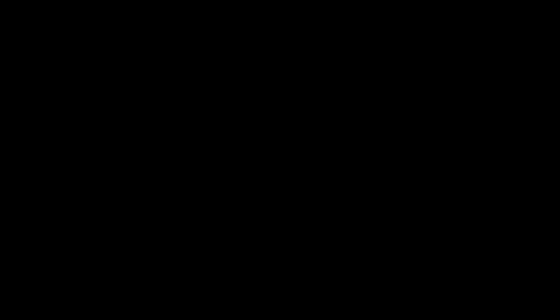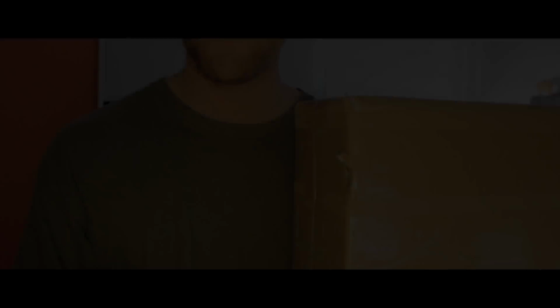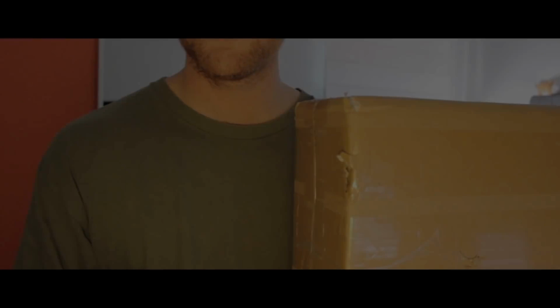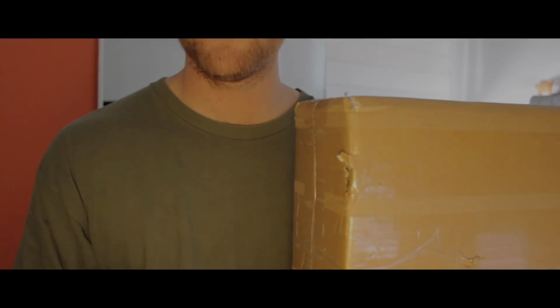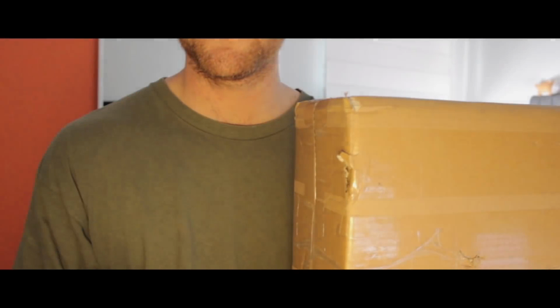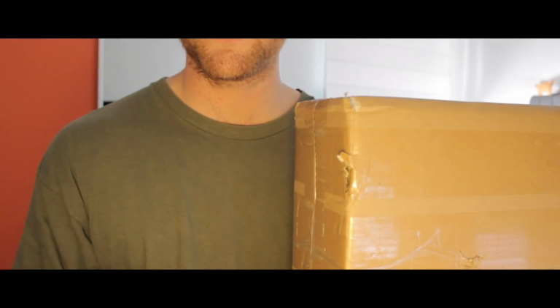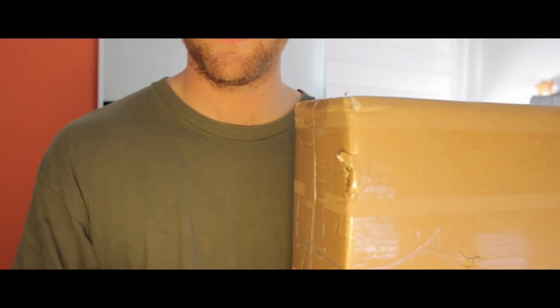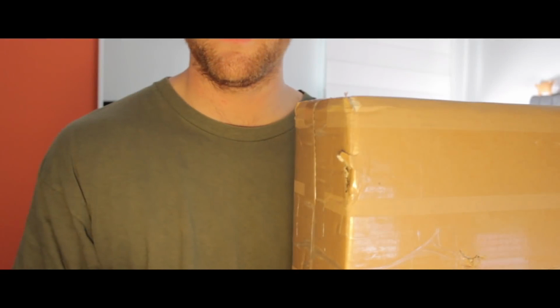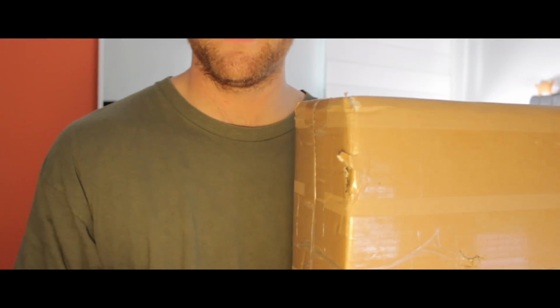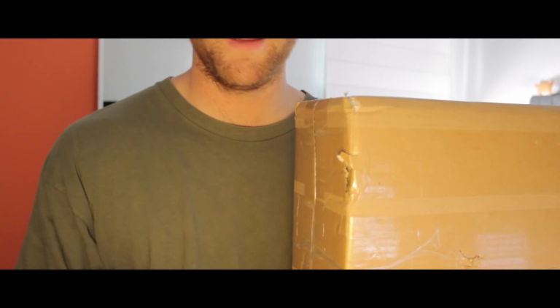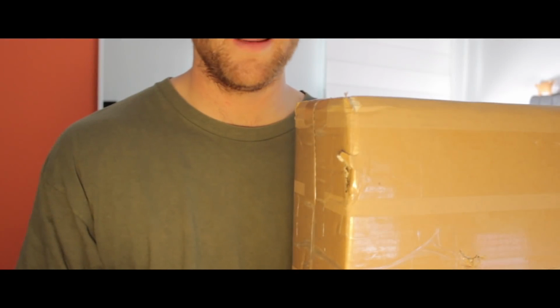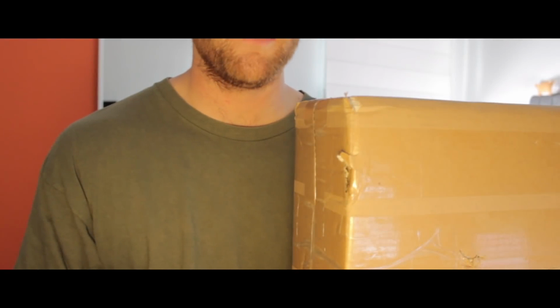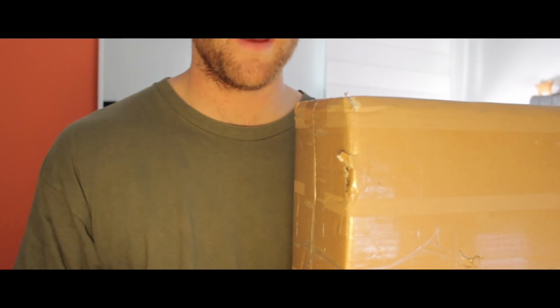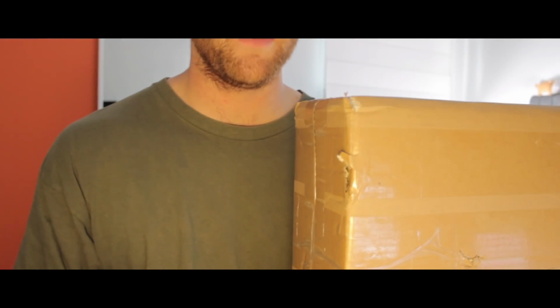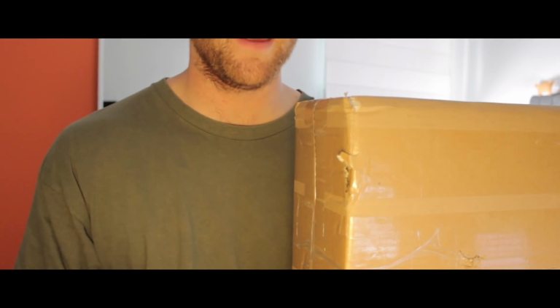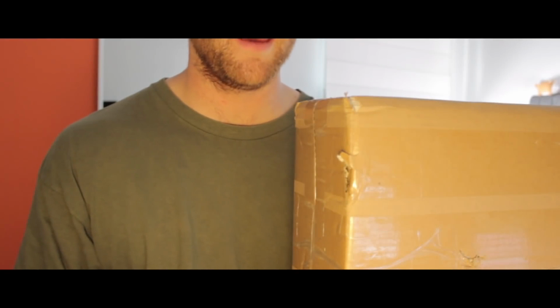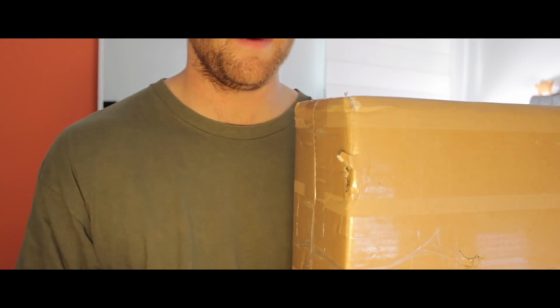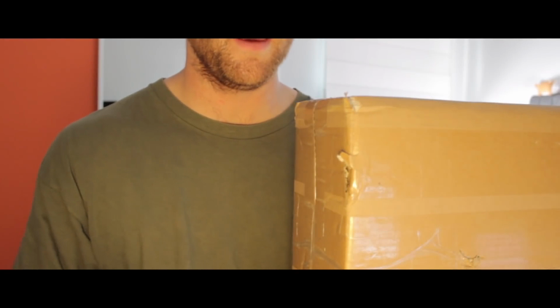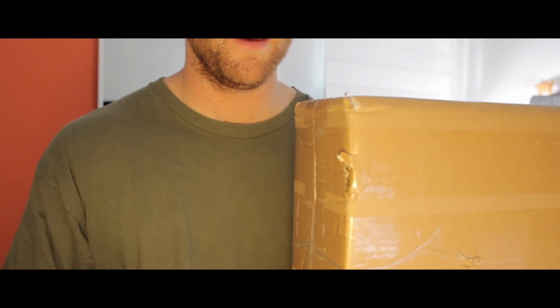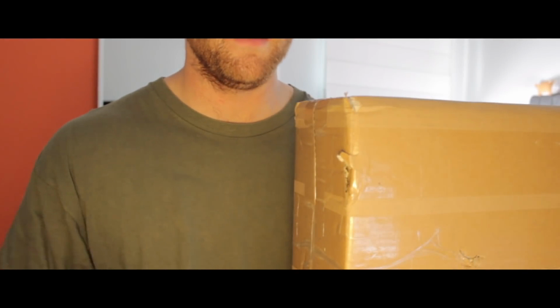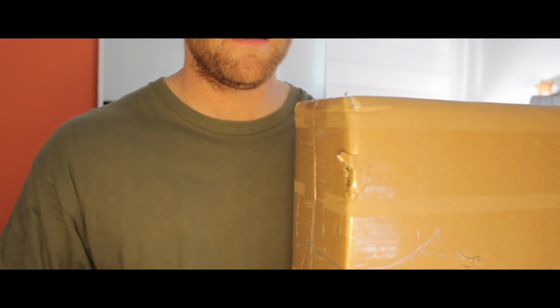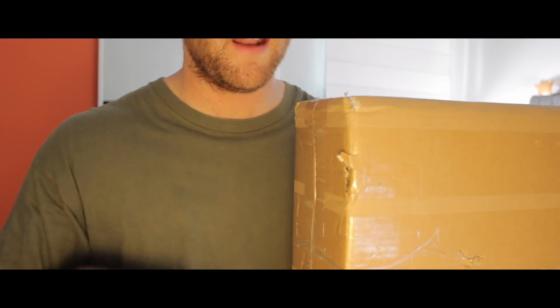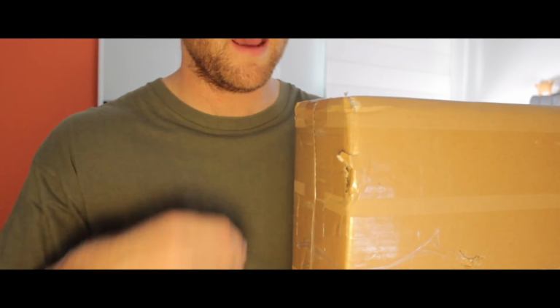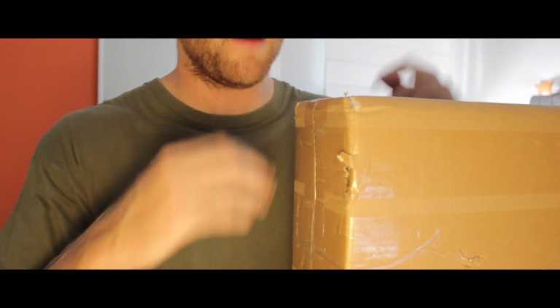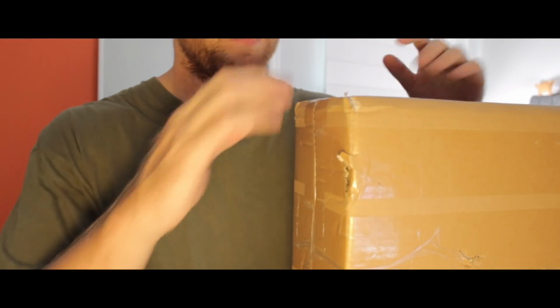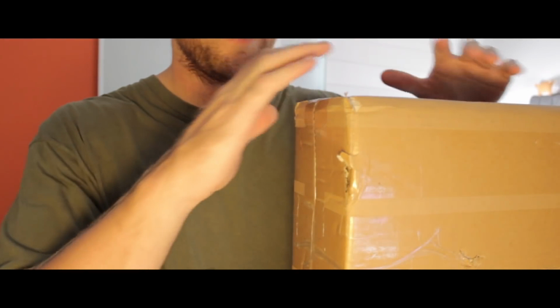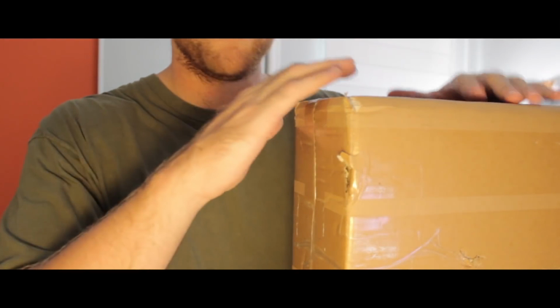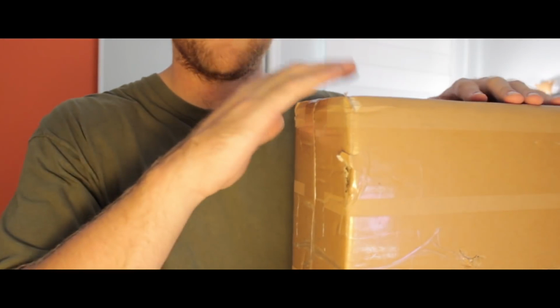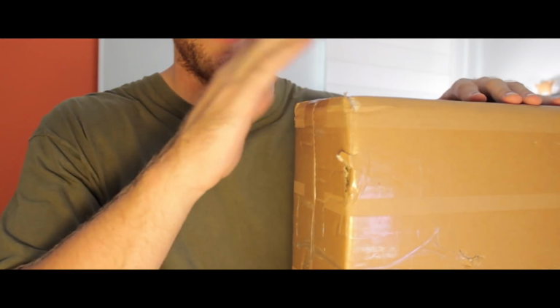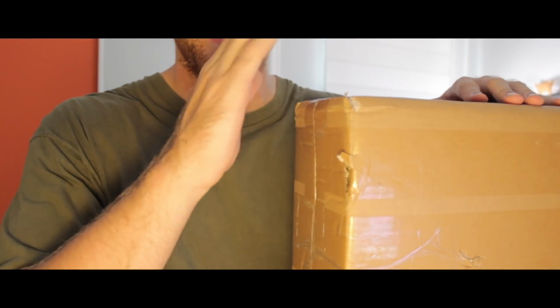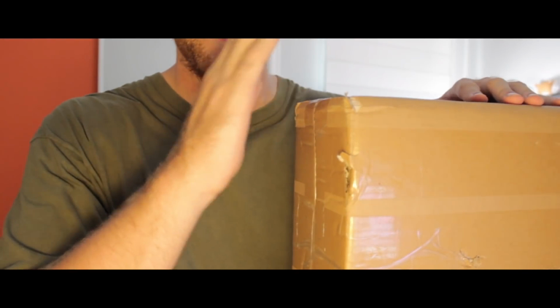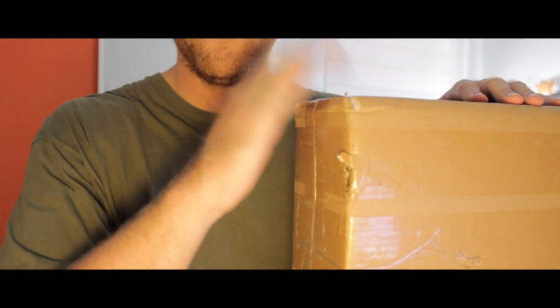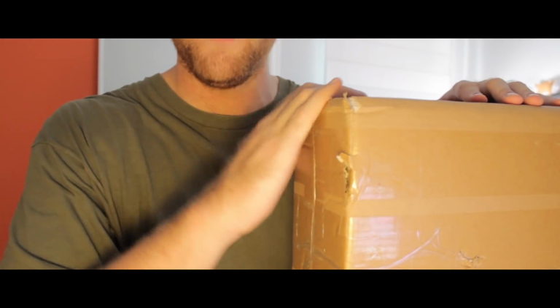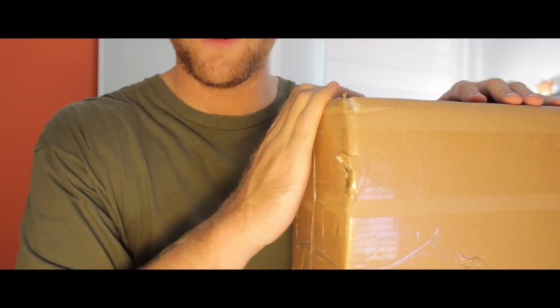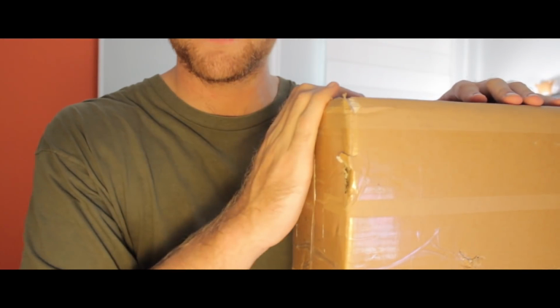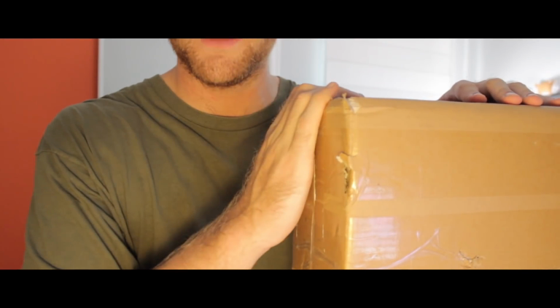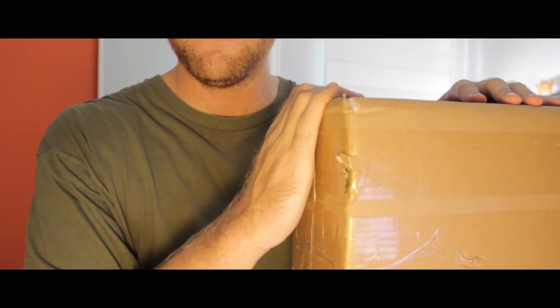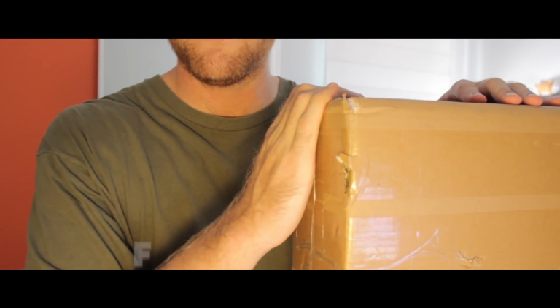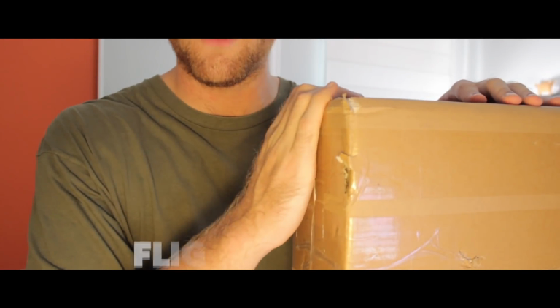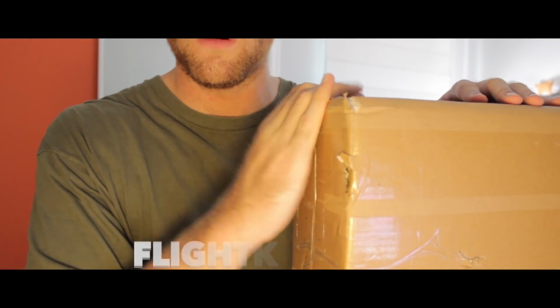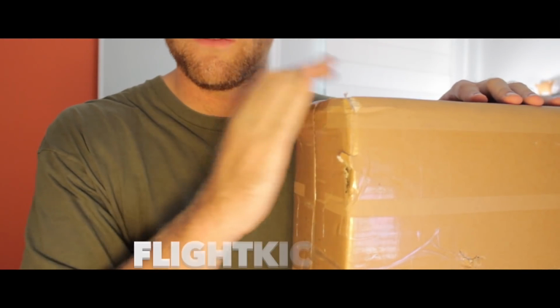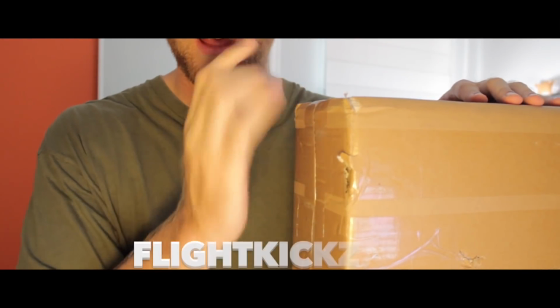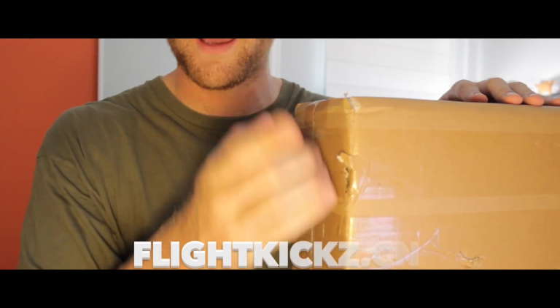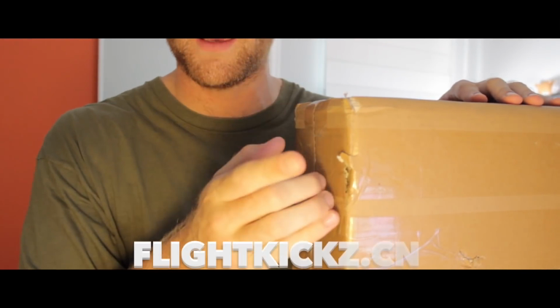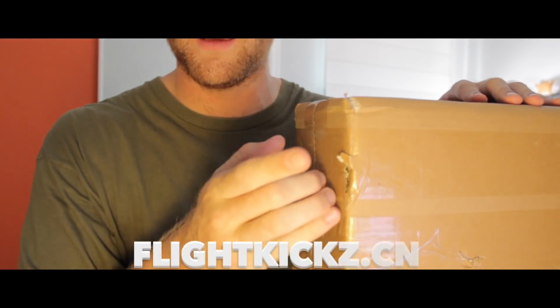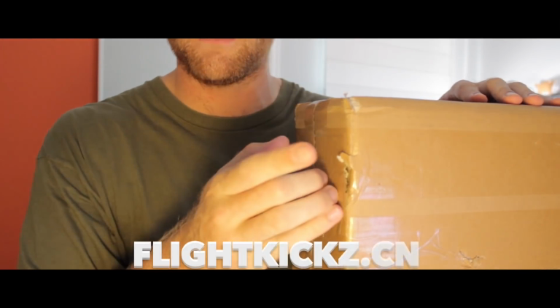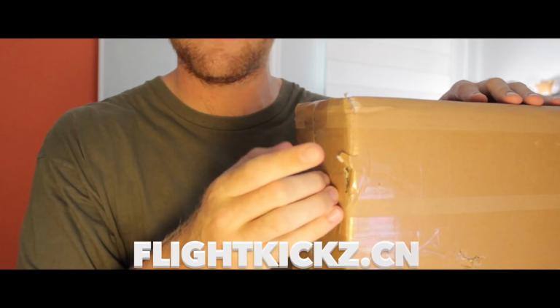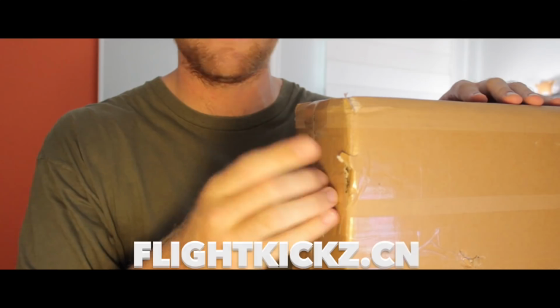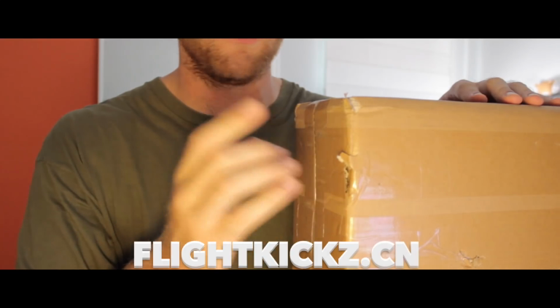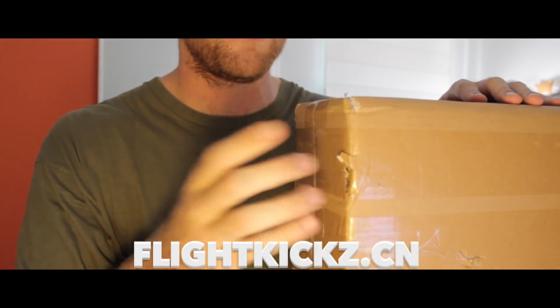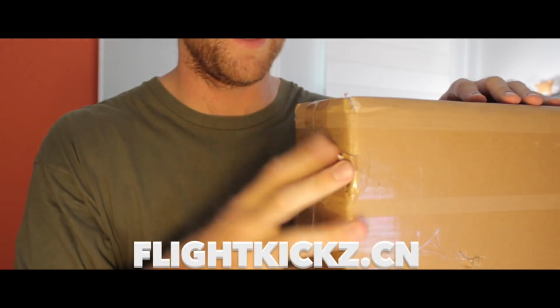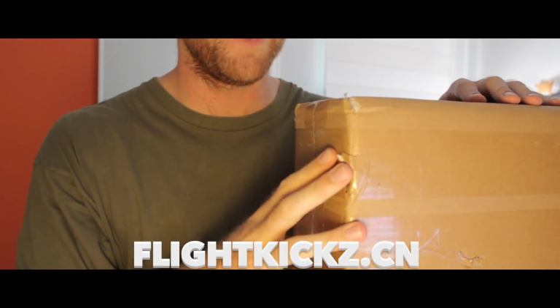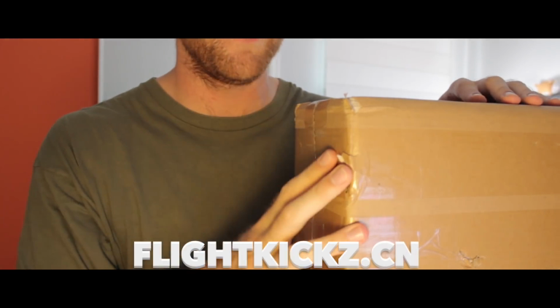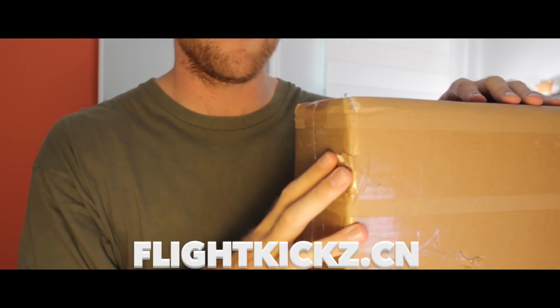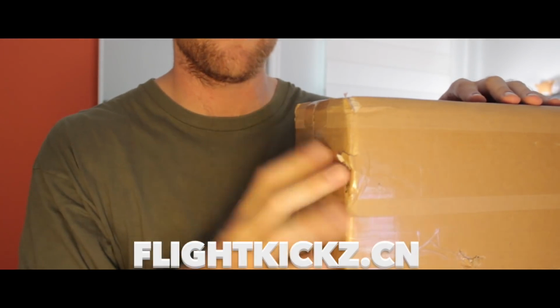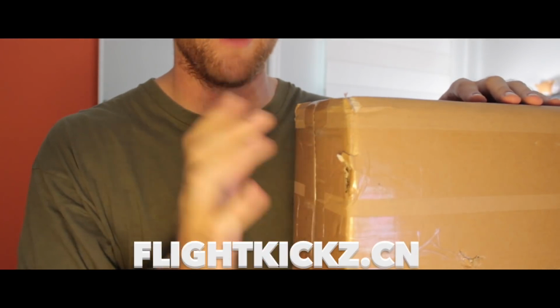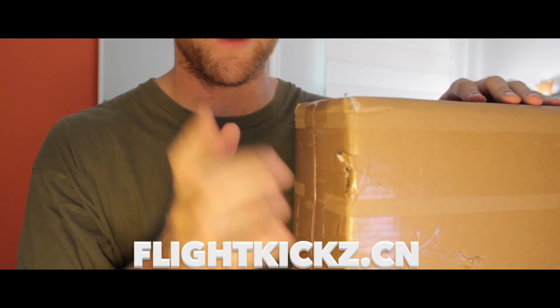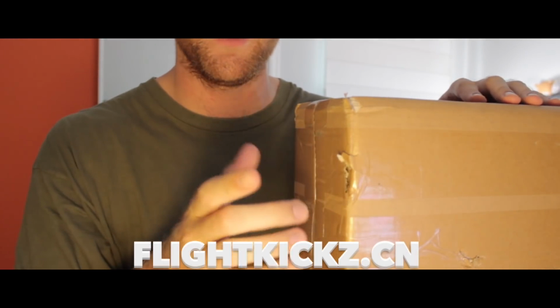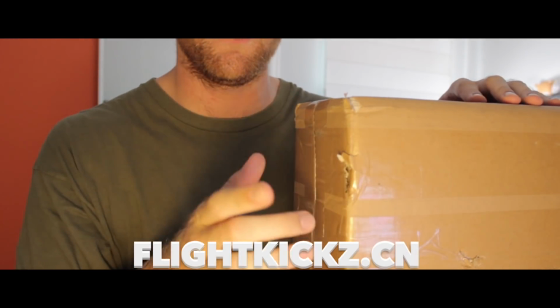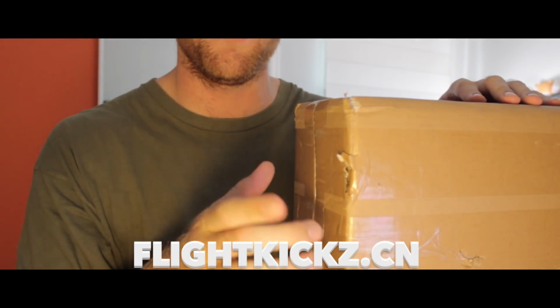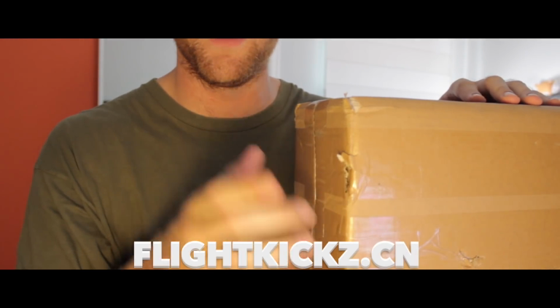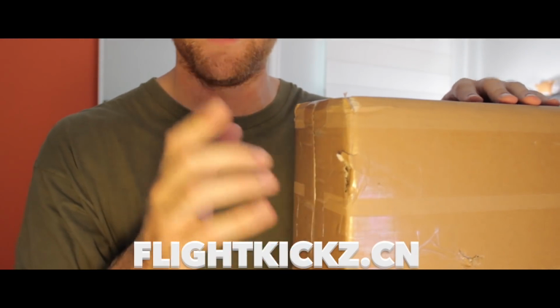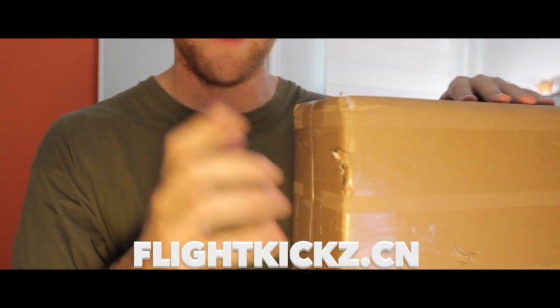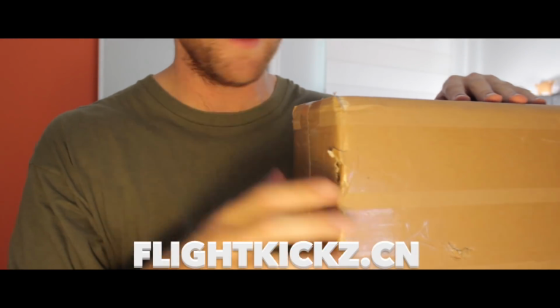Hey guys, what's going on? It is Bay of the AP here and today I'm bringing you a new unboxing from flightkicks.cn — that's FlightKicks with a Z.